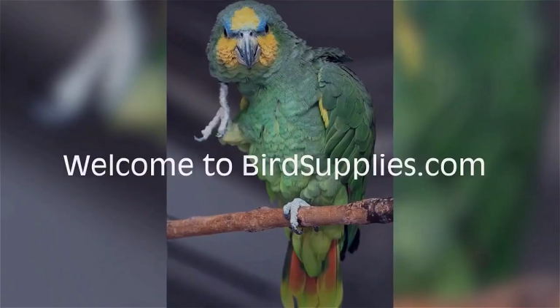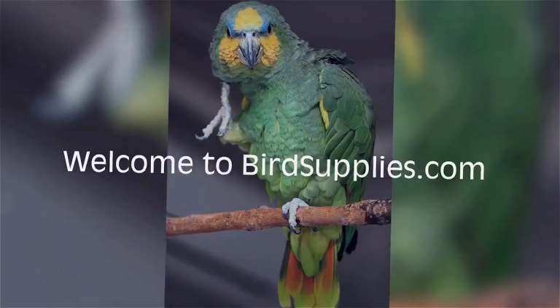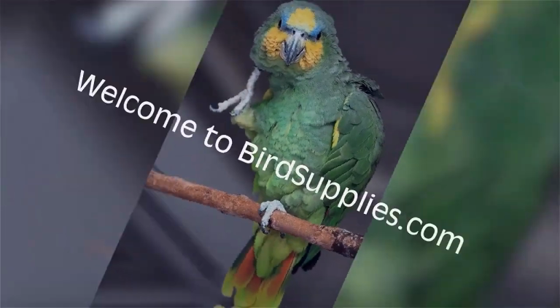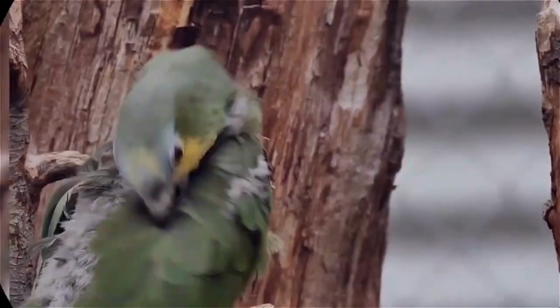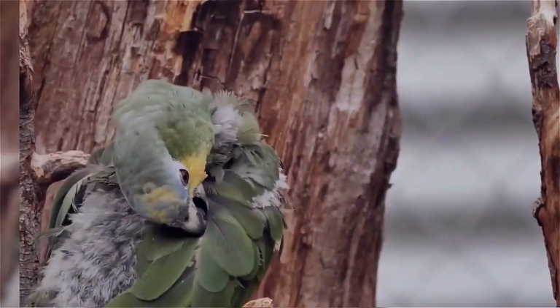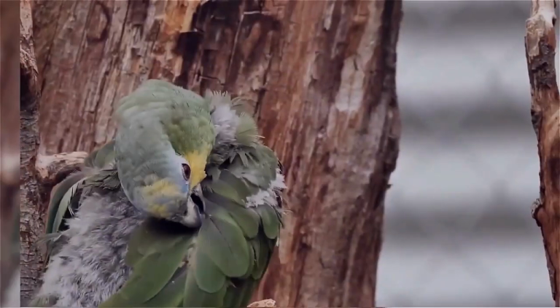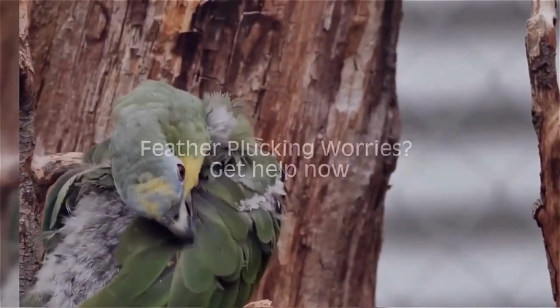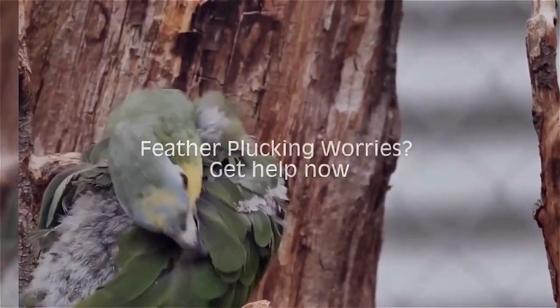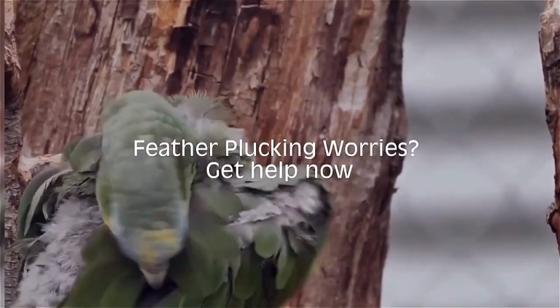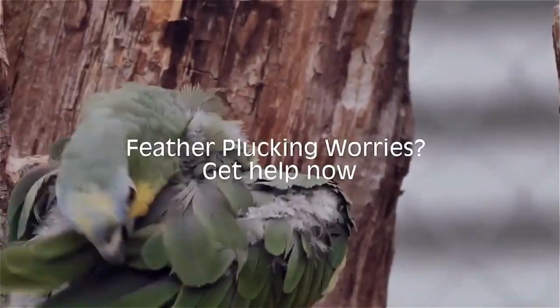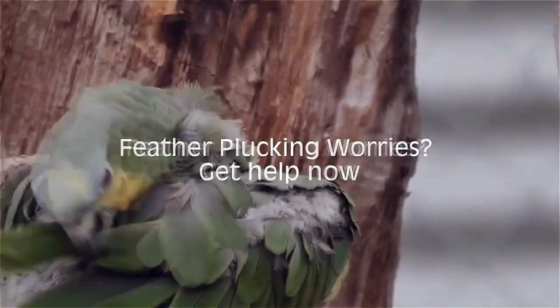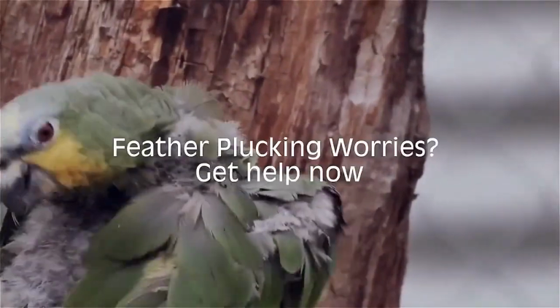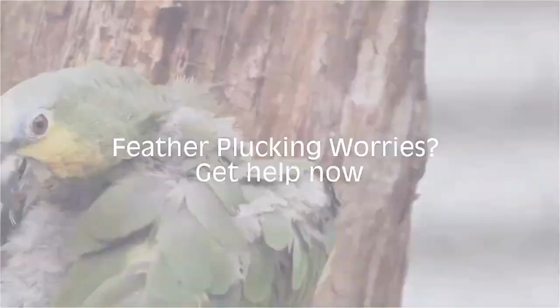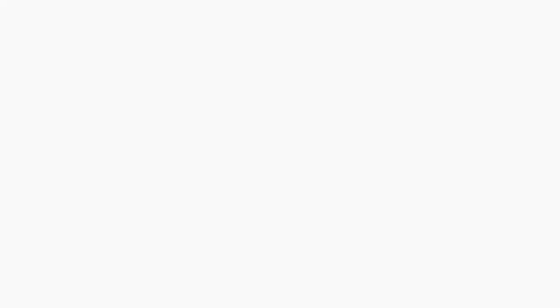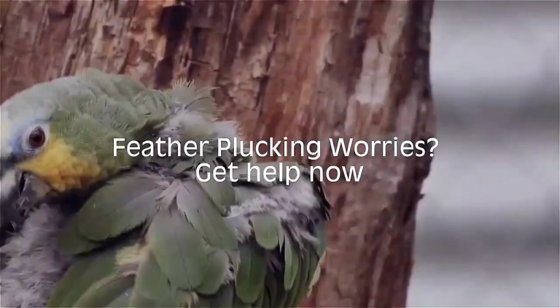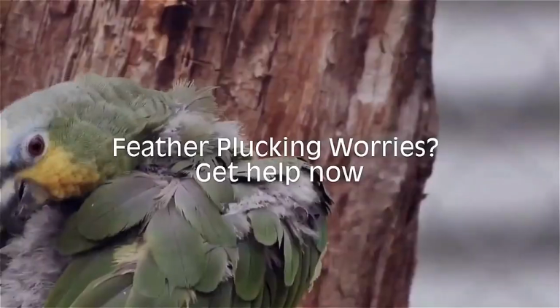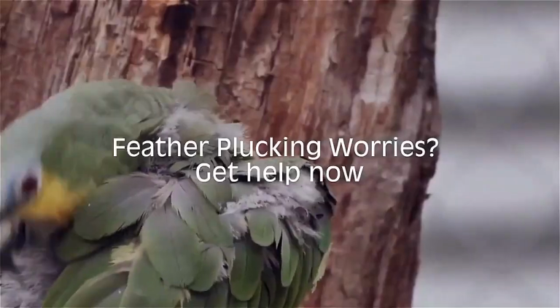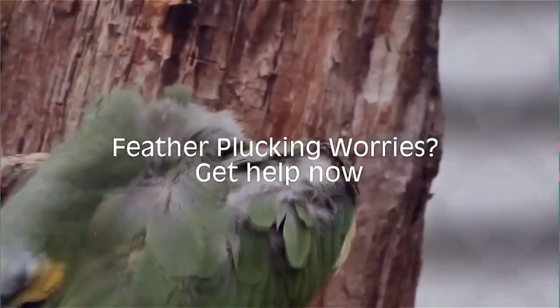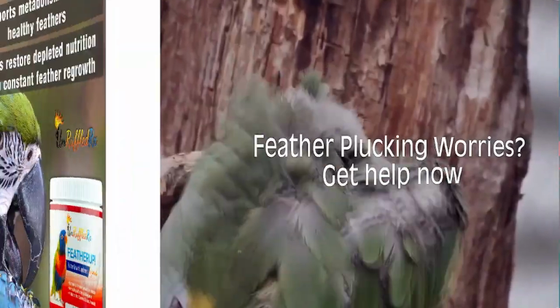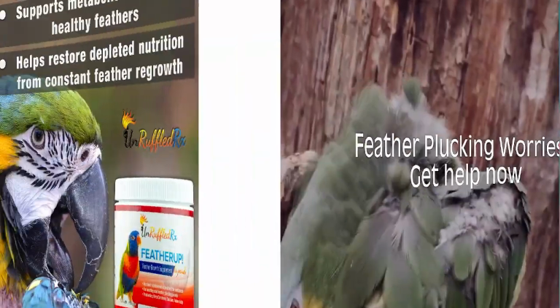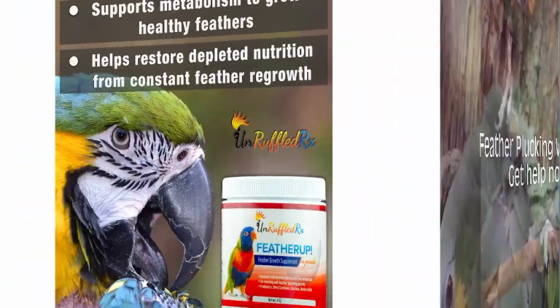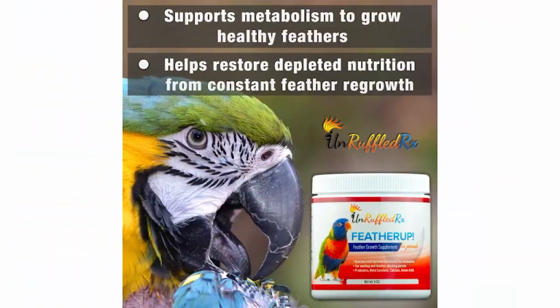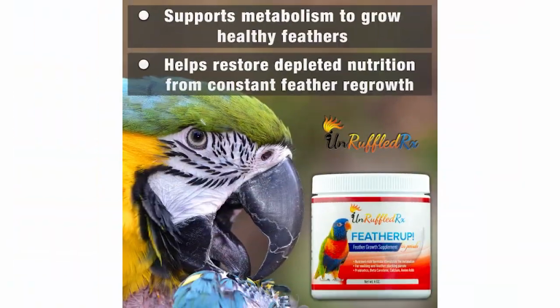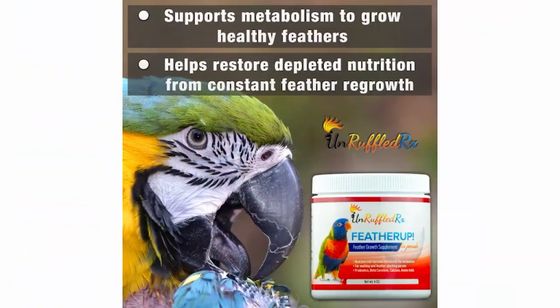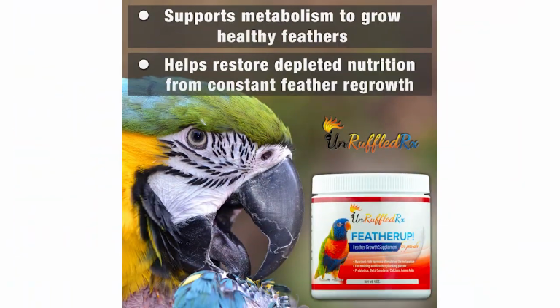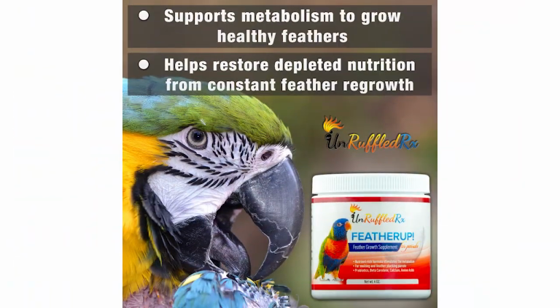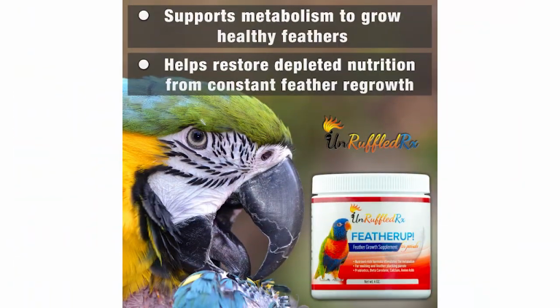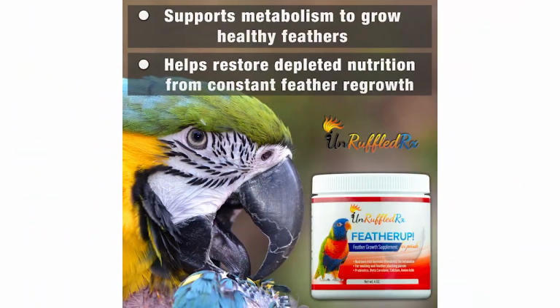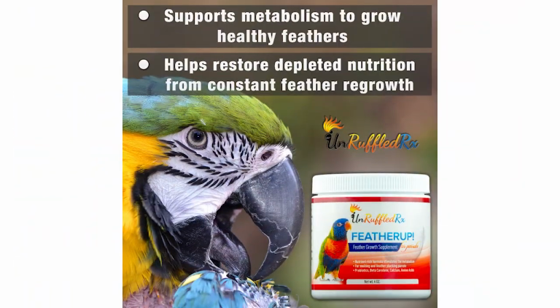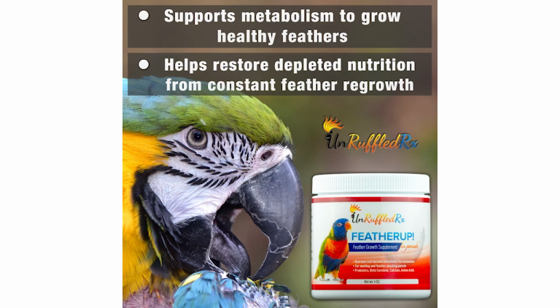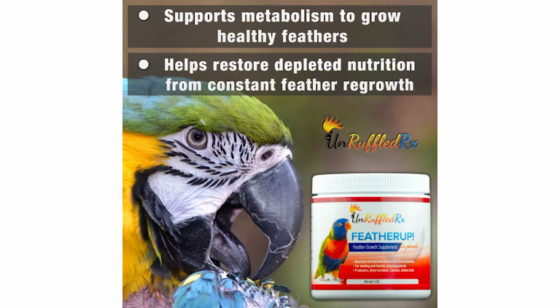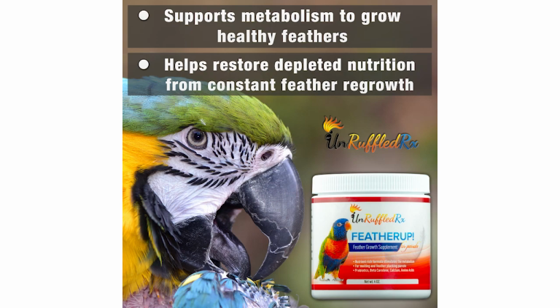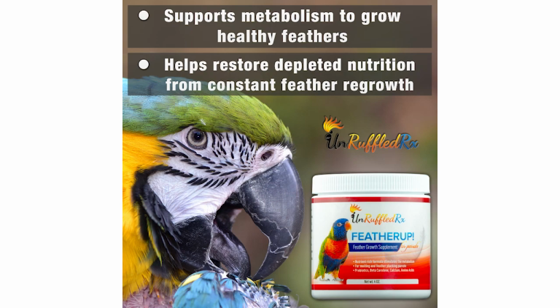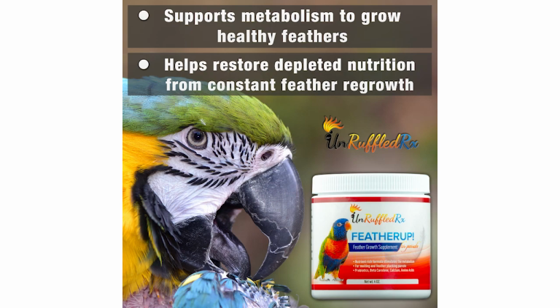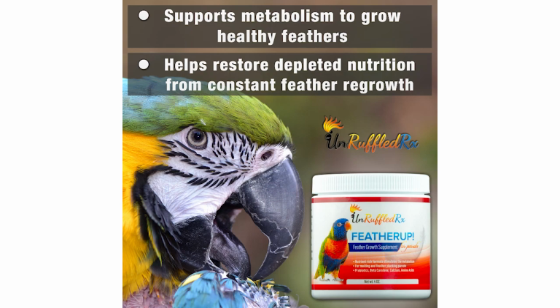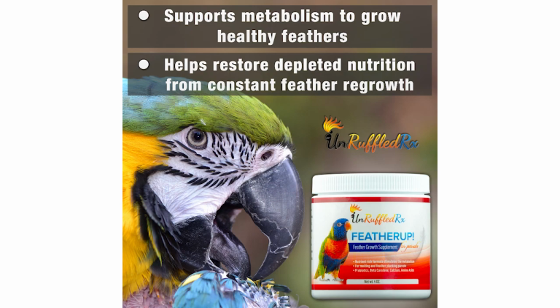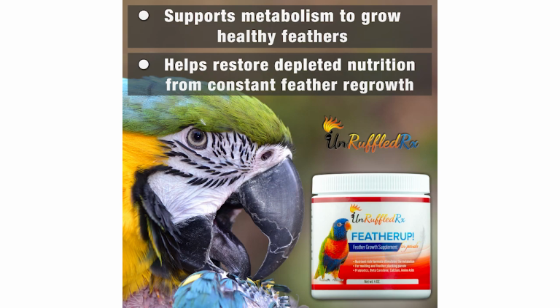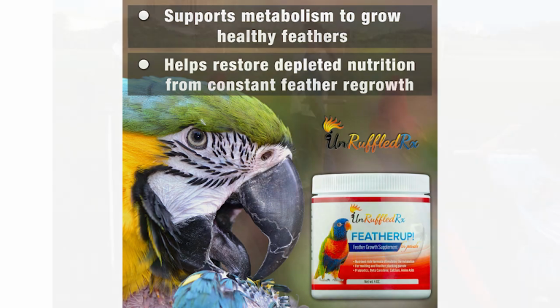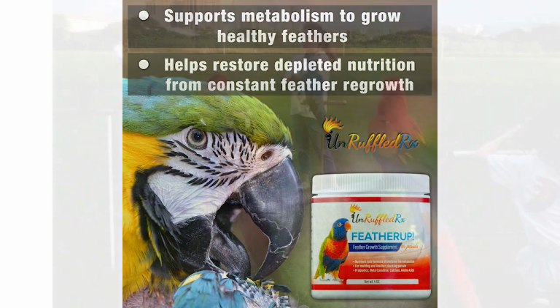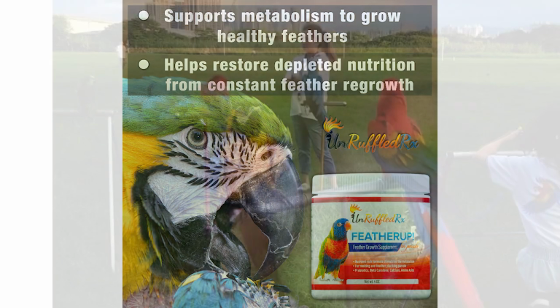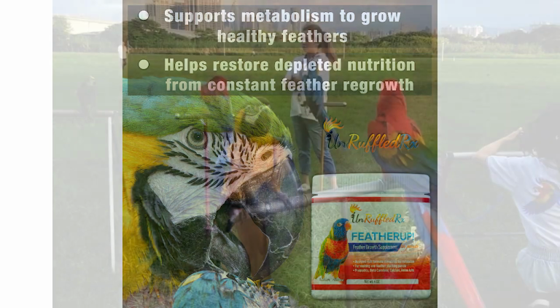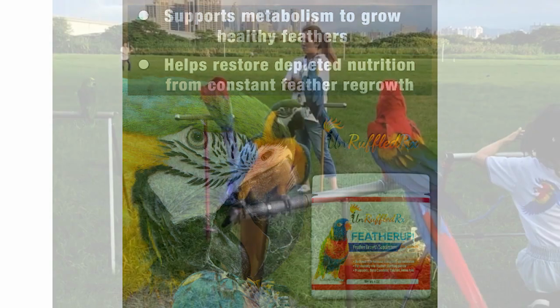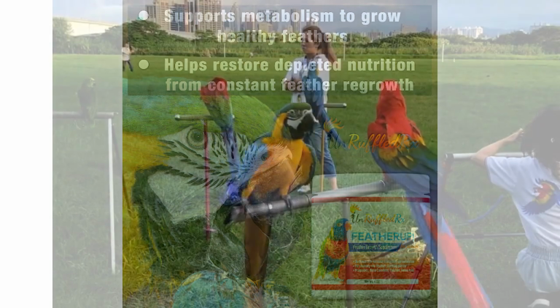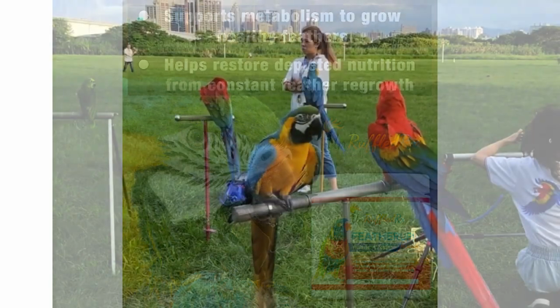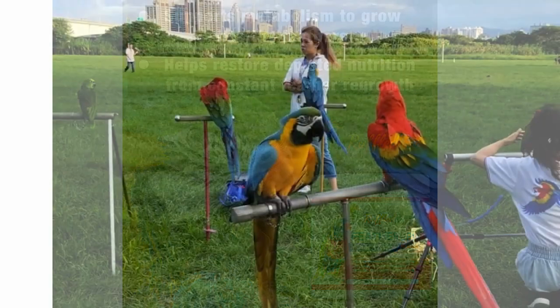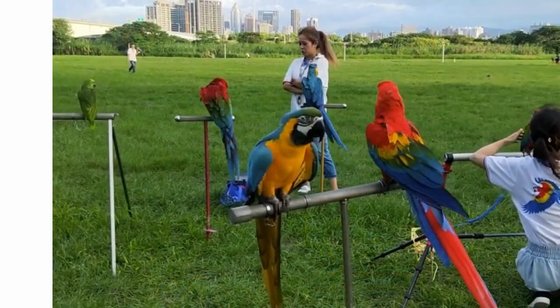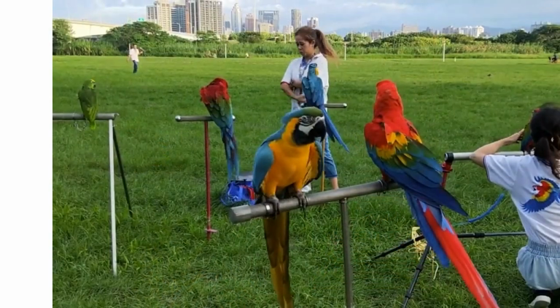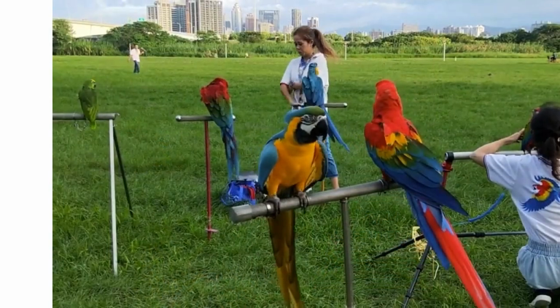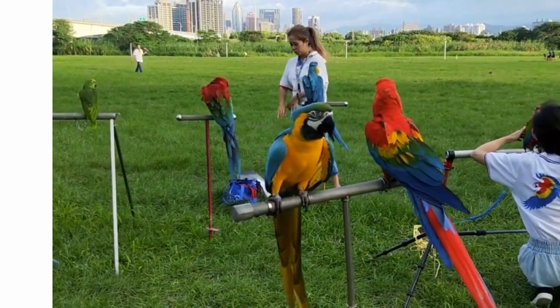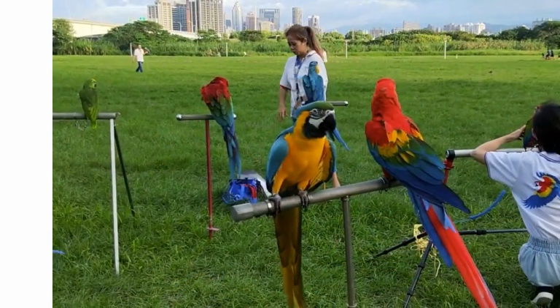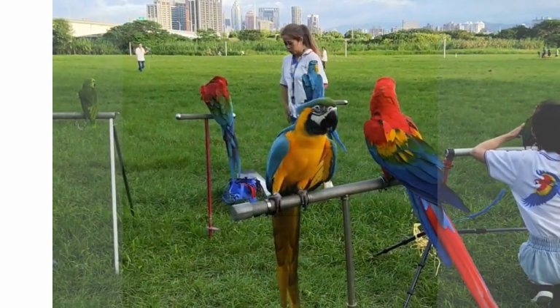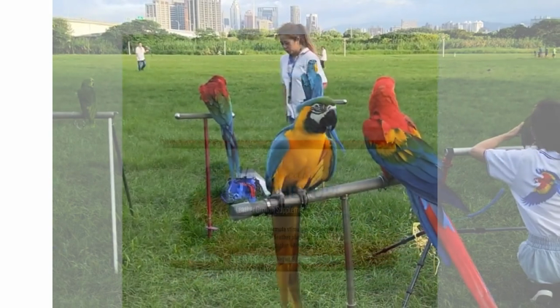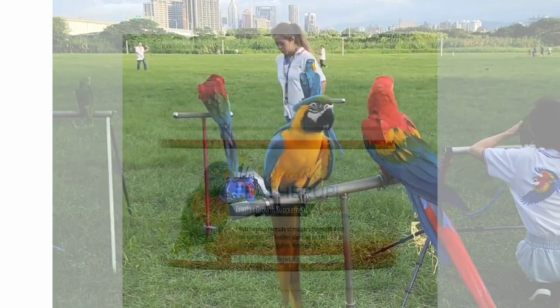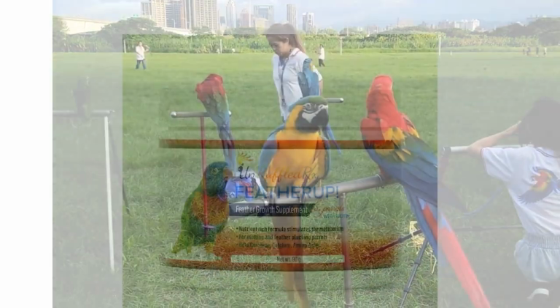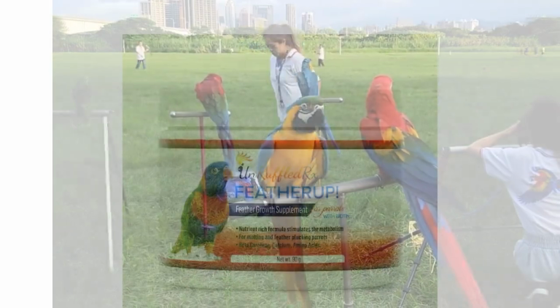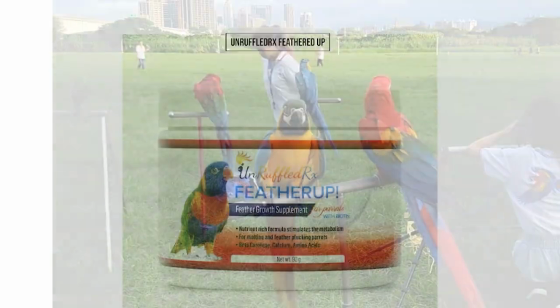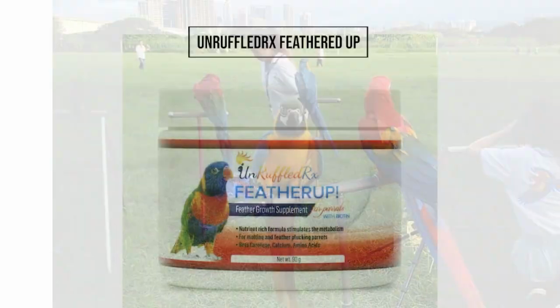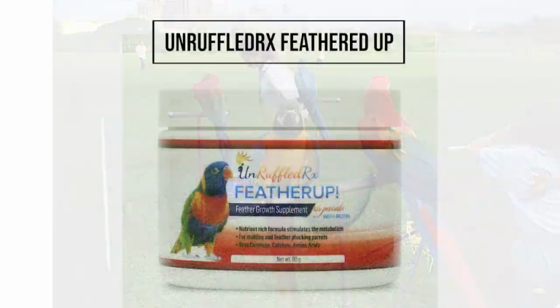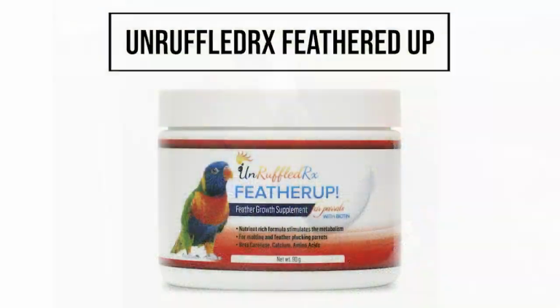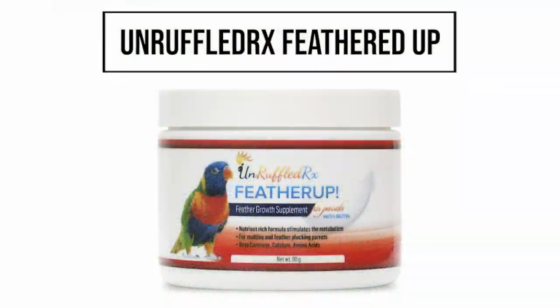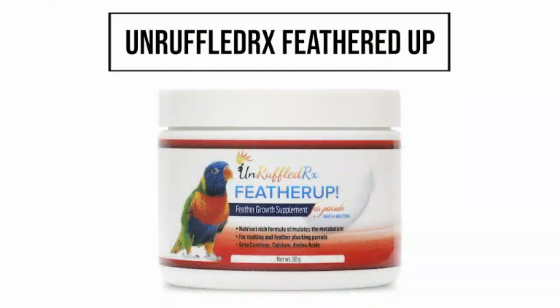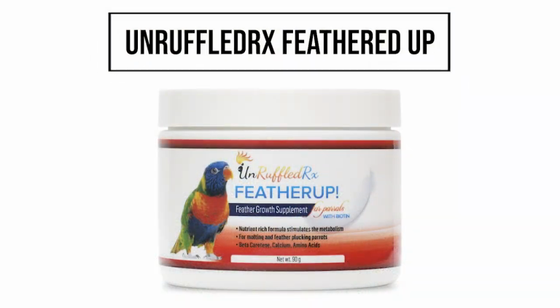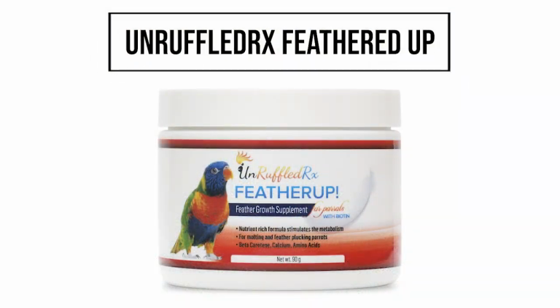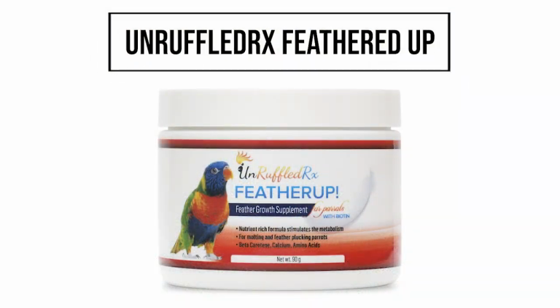Are you worried about your bird's feather health? Do its feathers look dull, dry, brittle, or is your bird feather plucking?